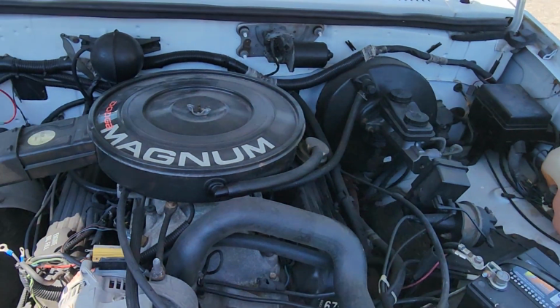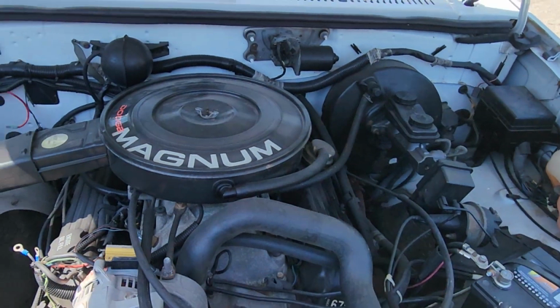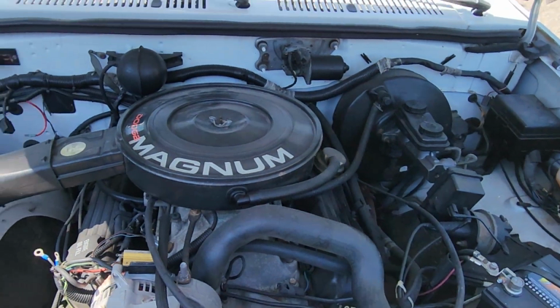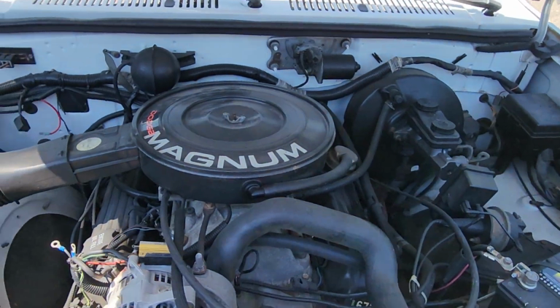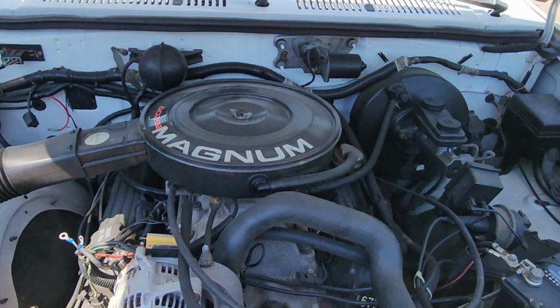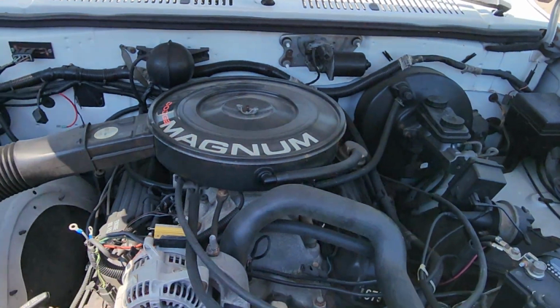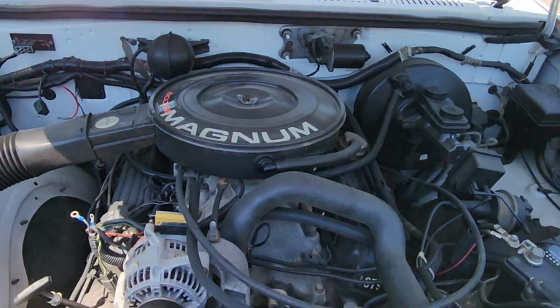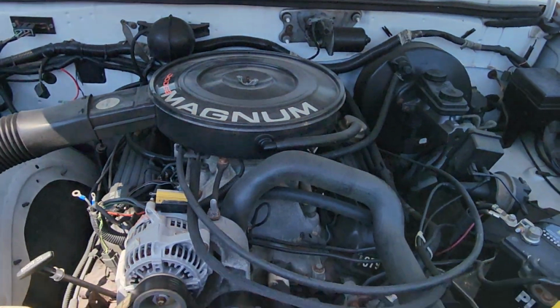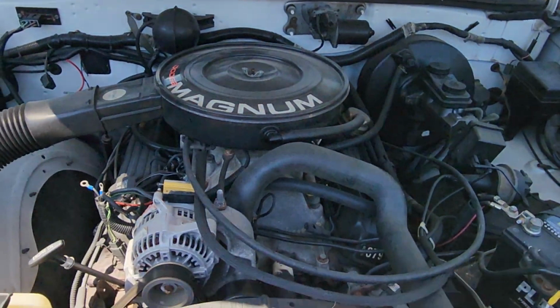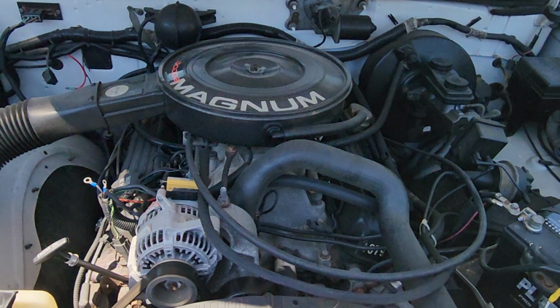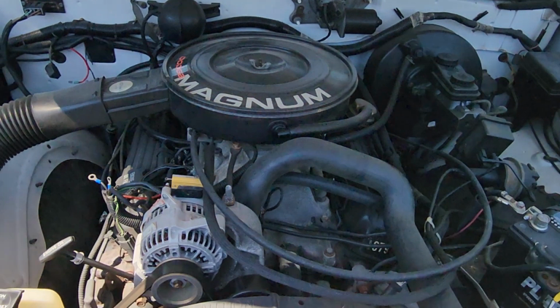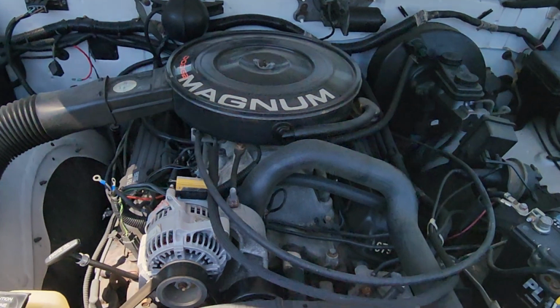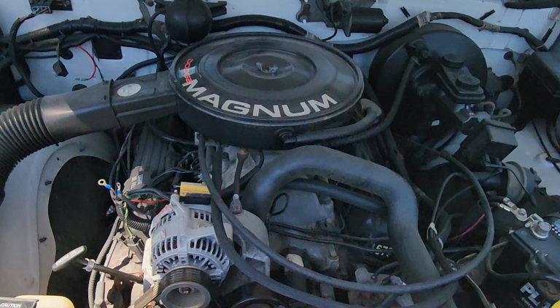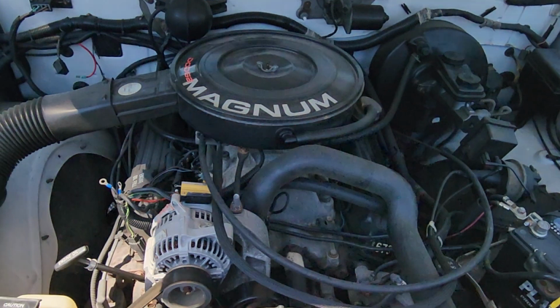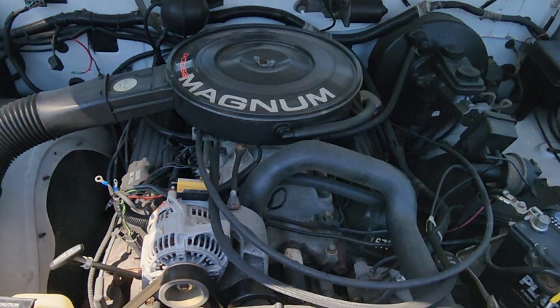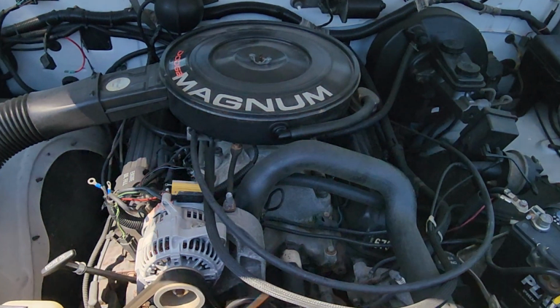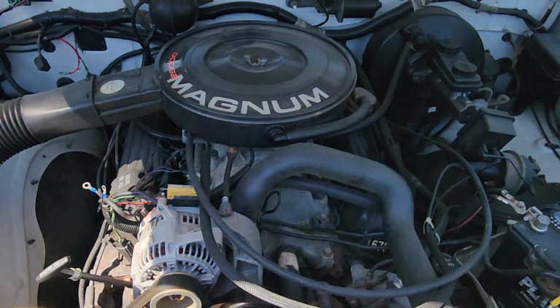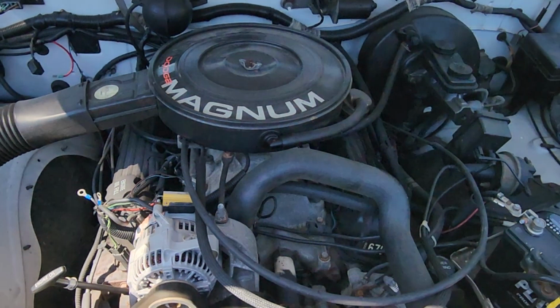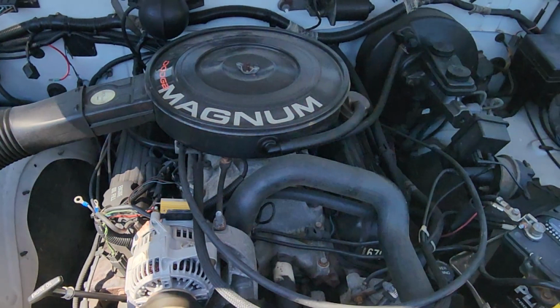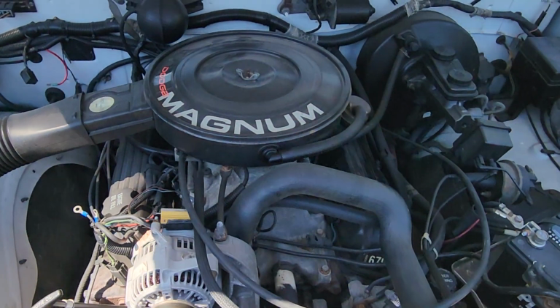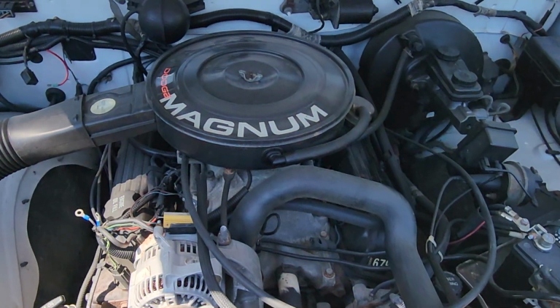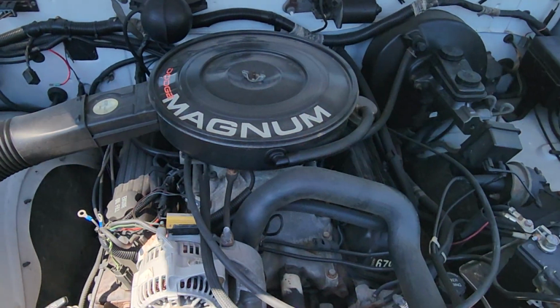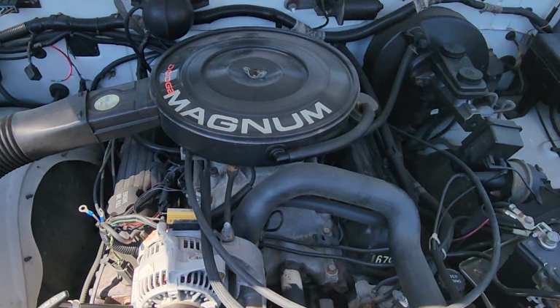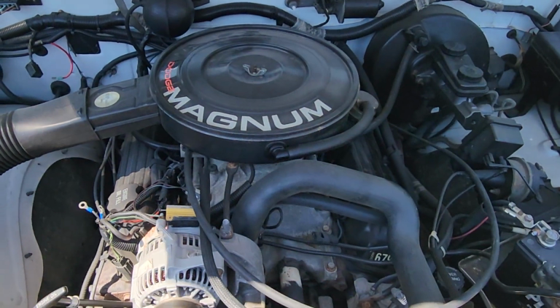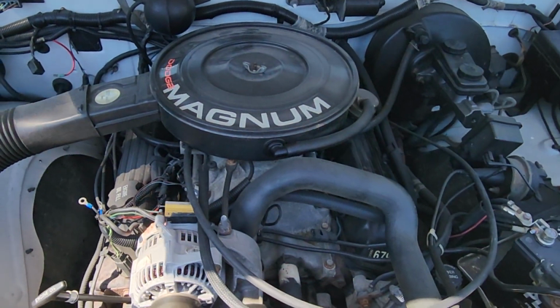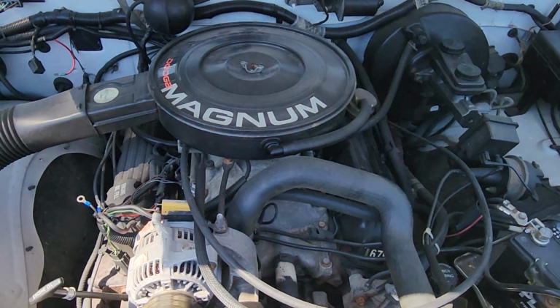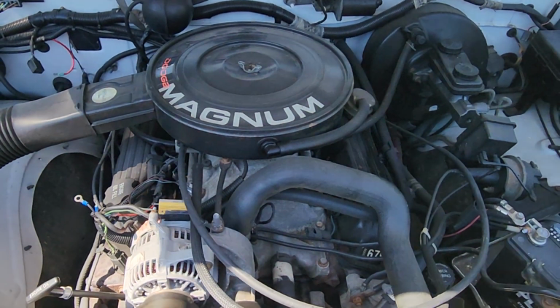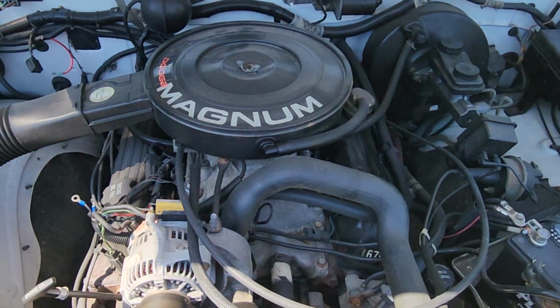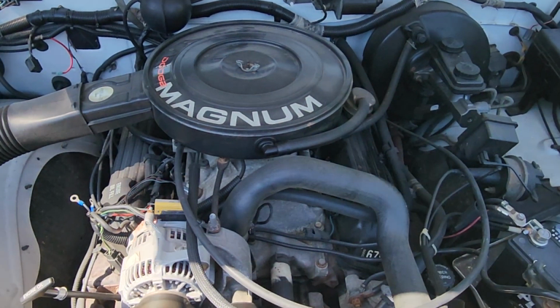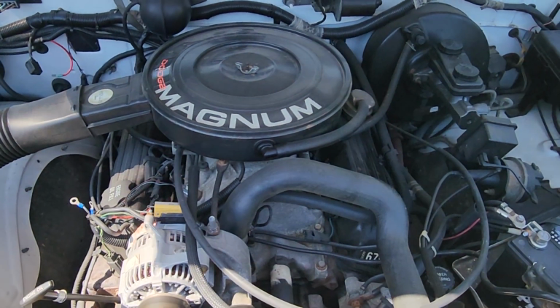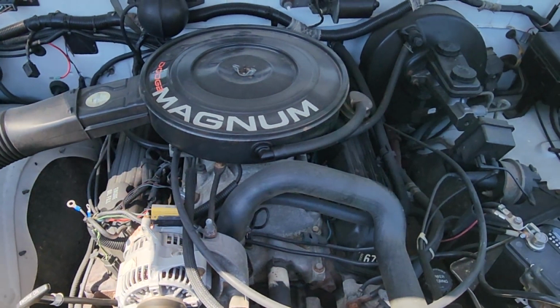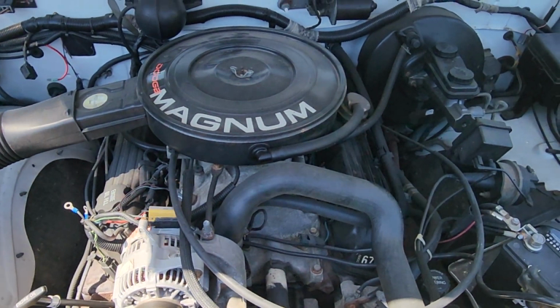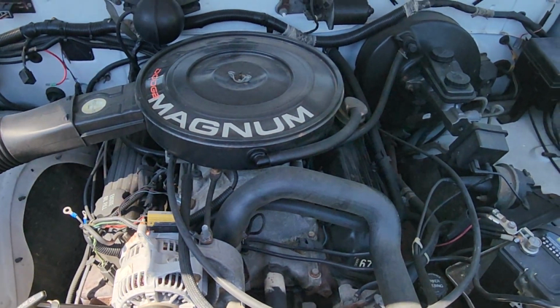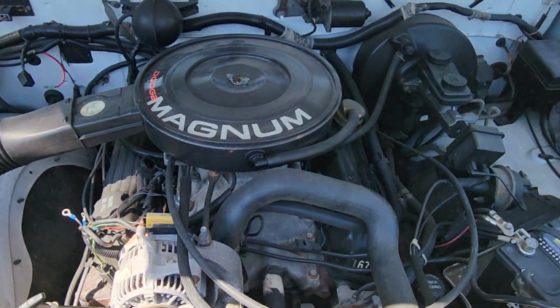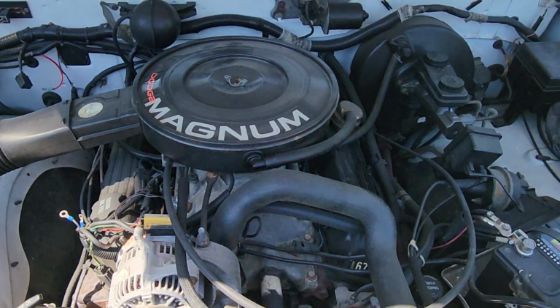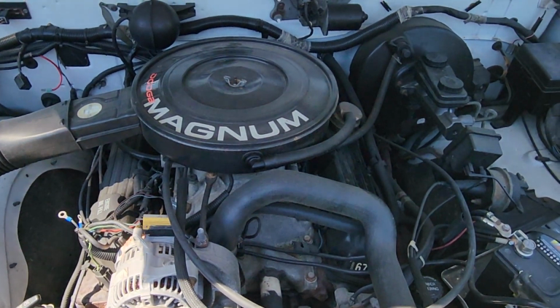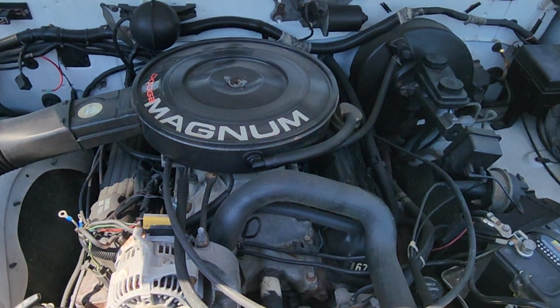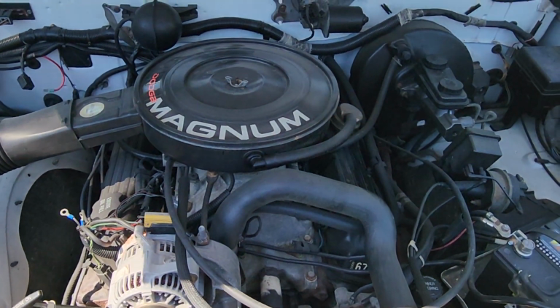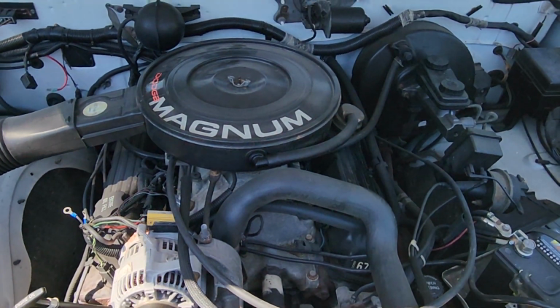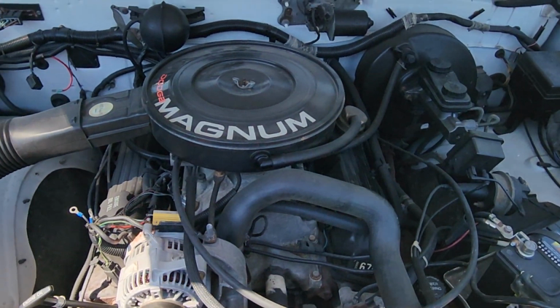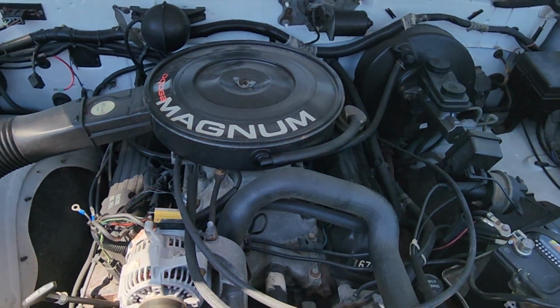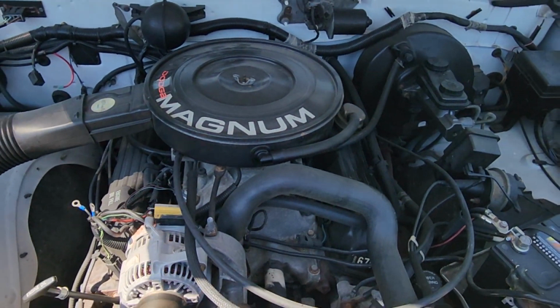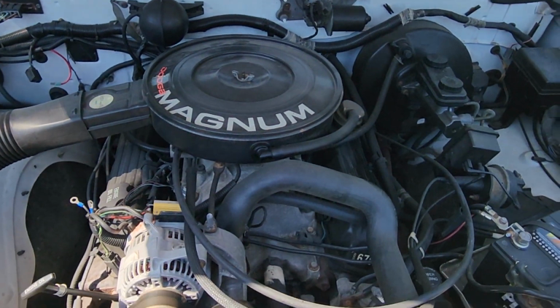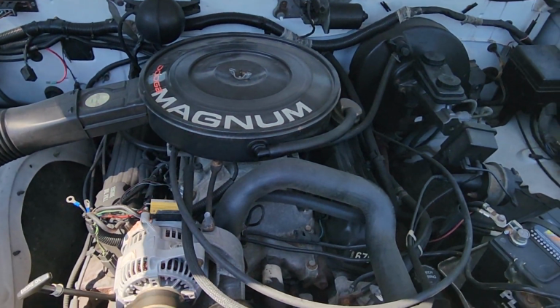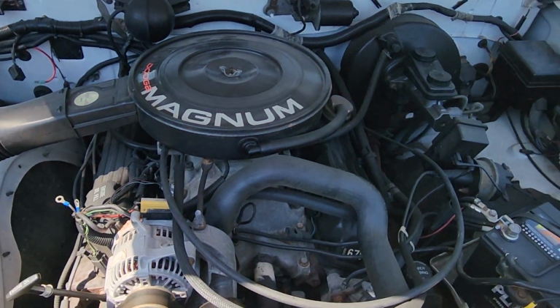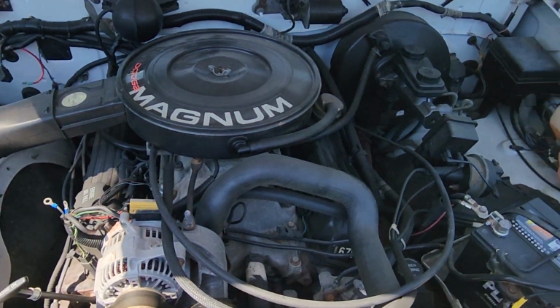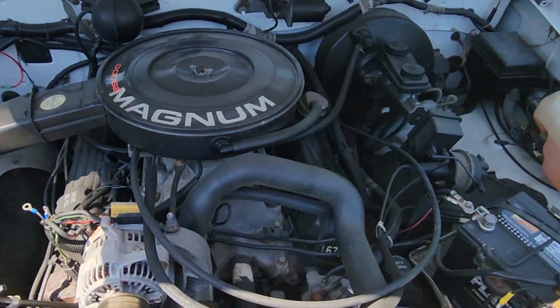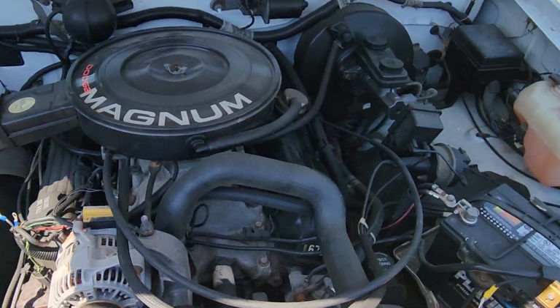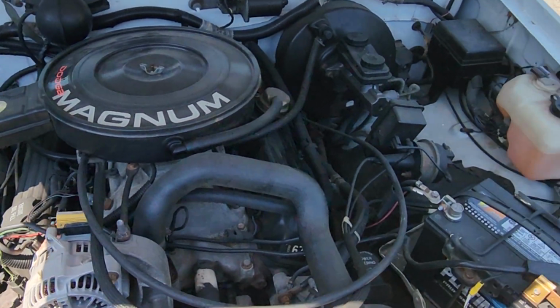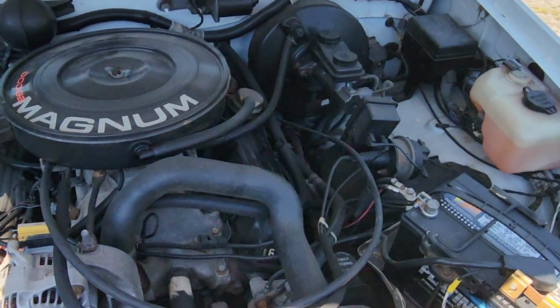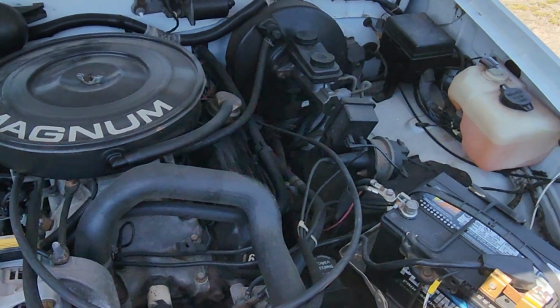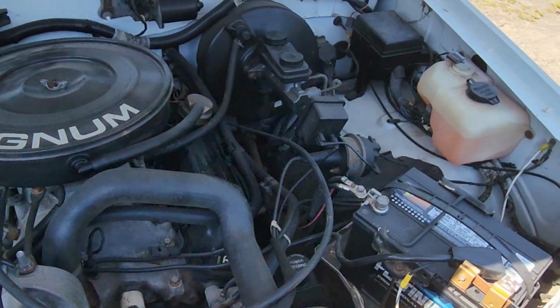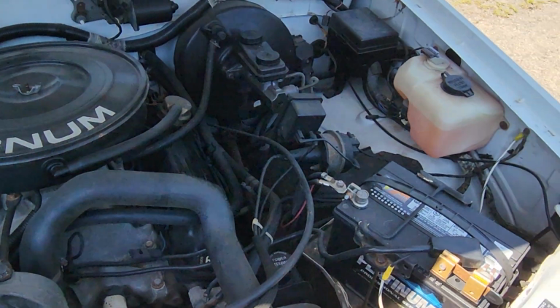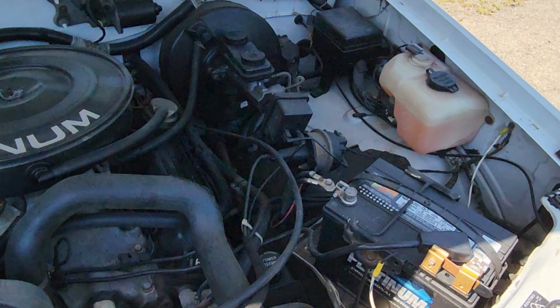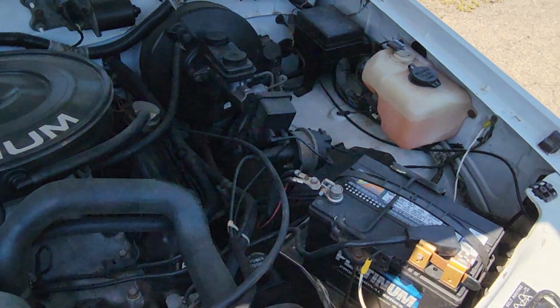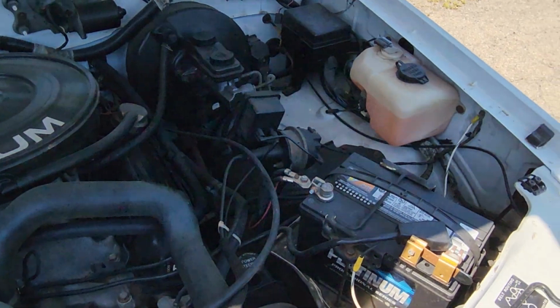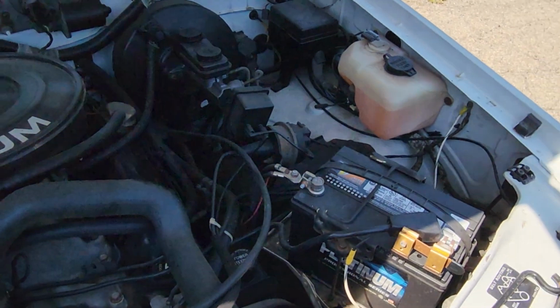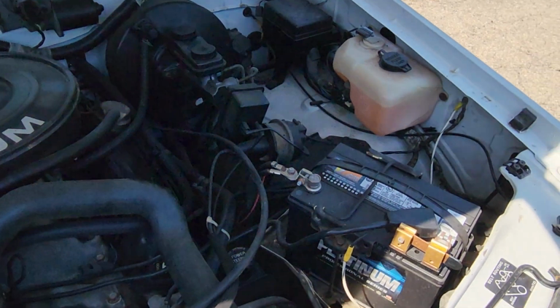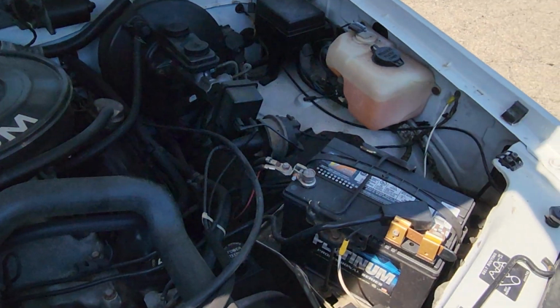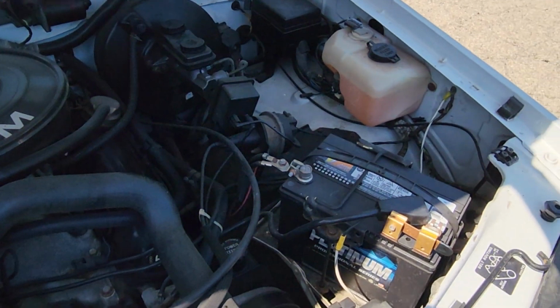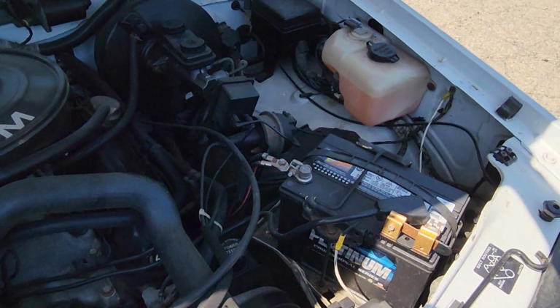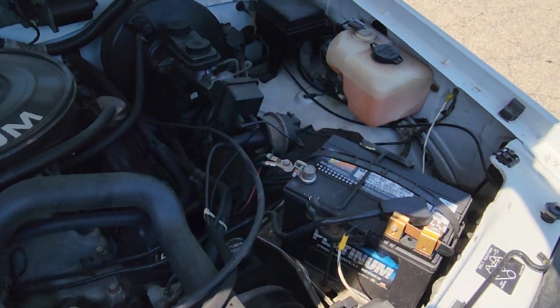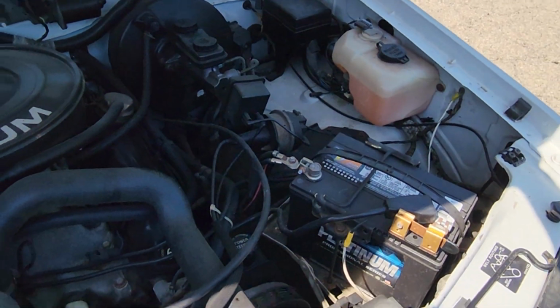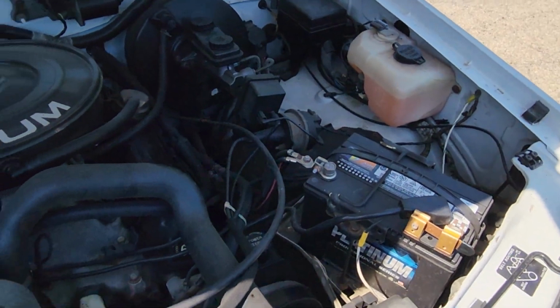Smooth running. 5'2", 318. Brand new battery.